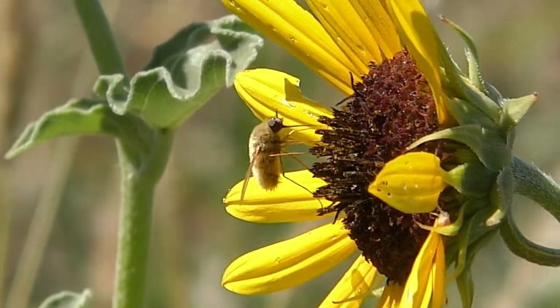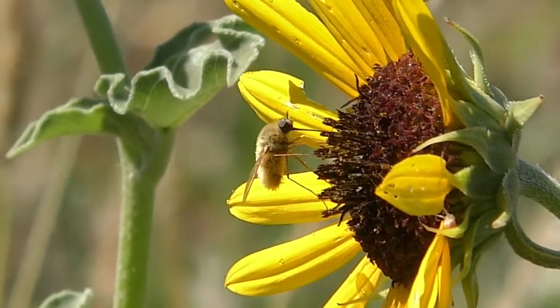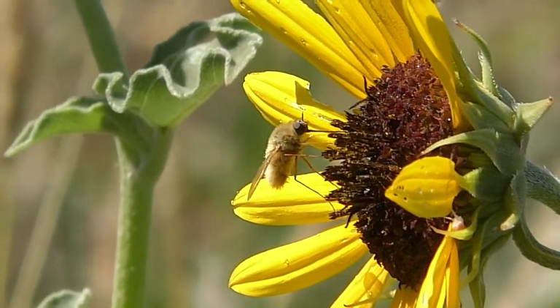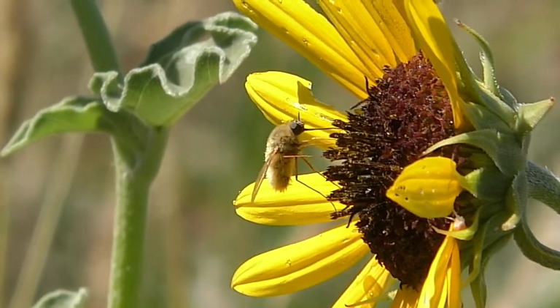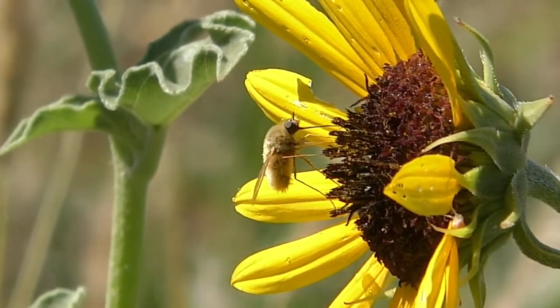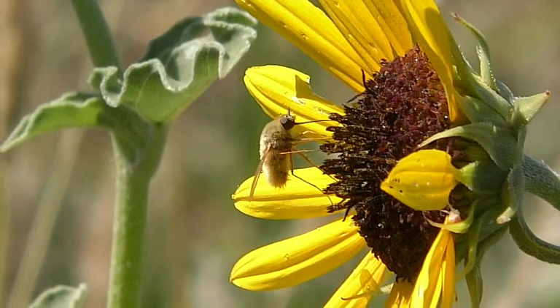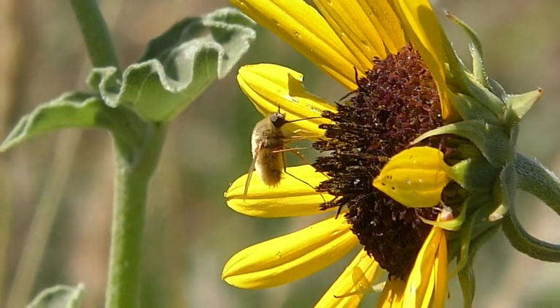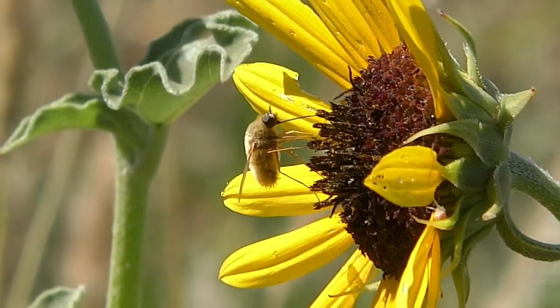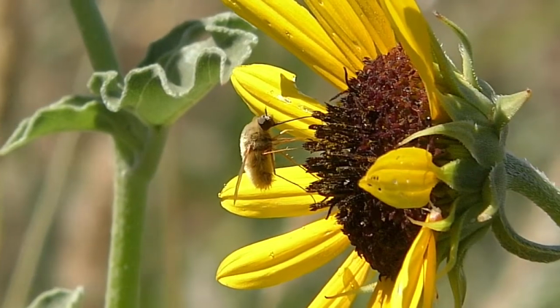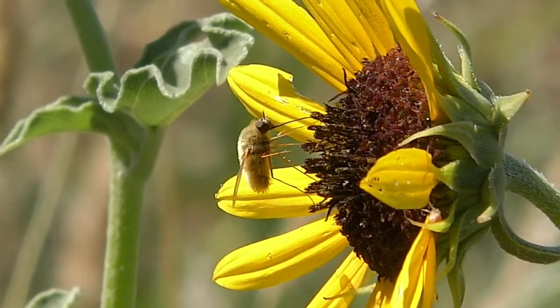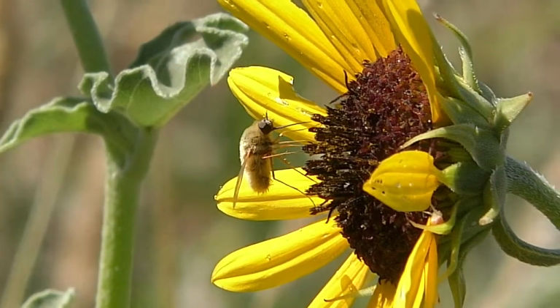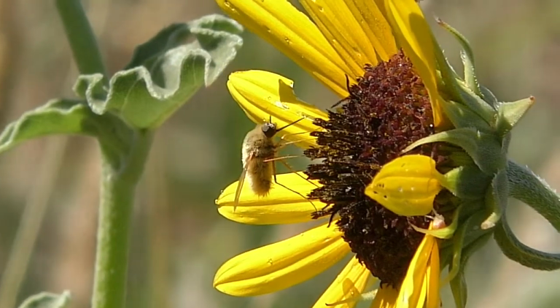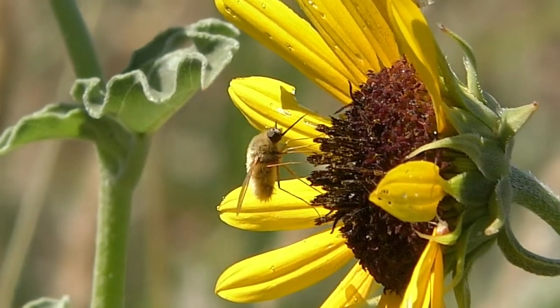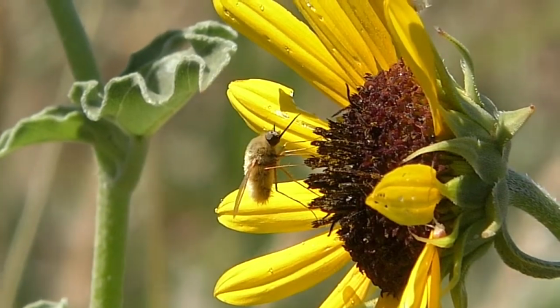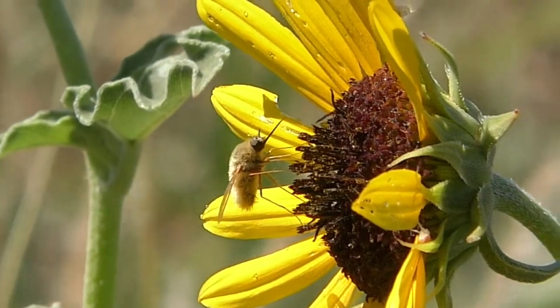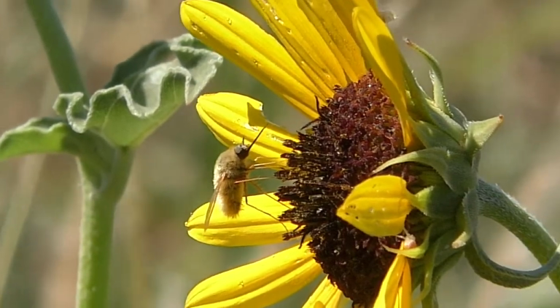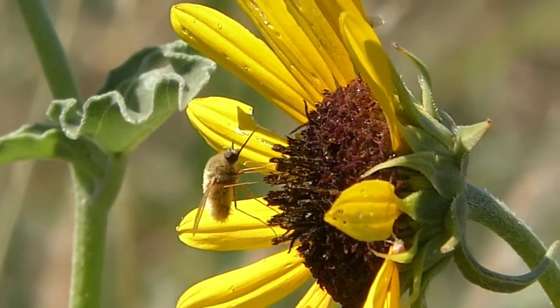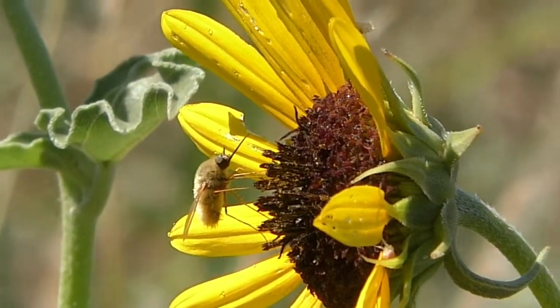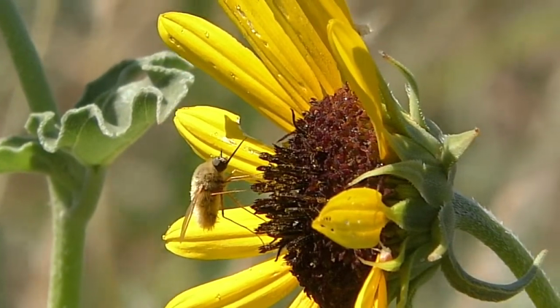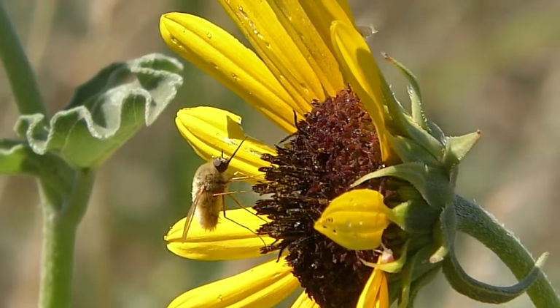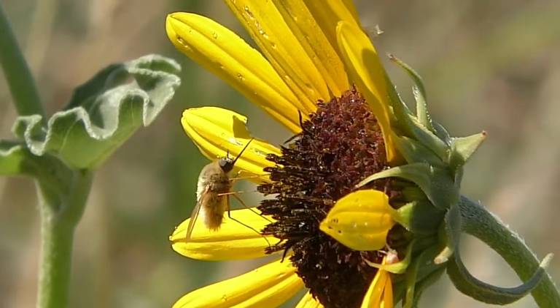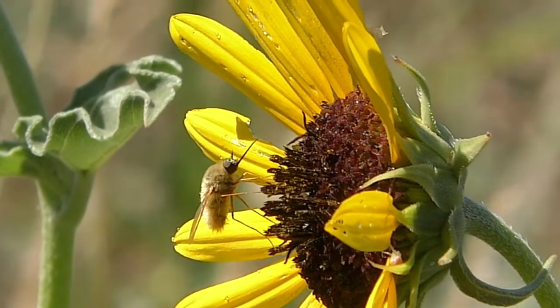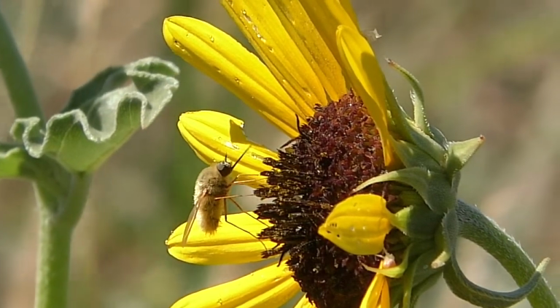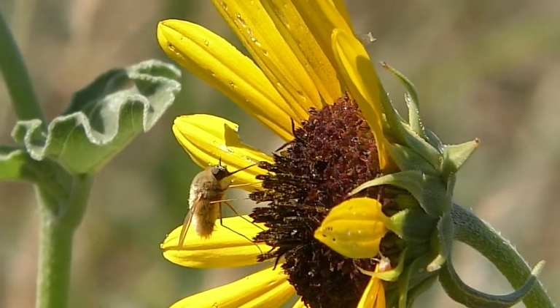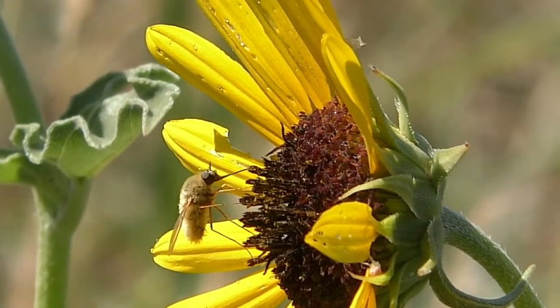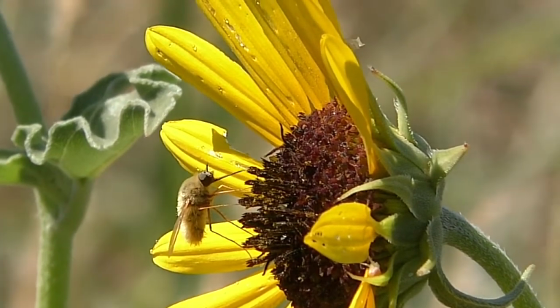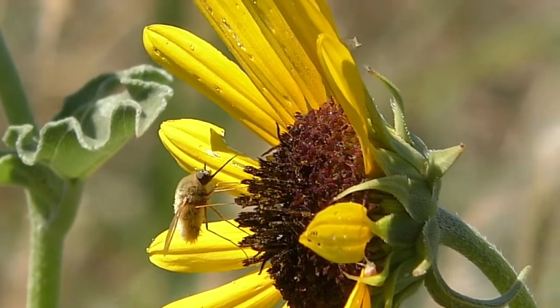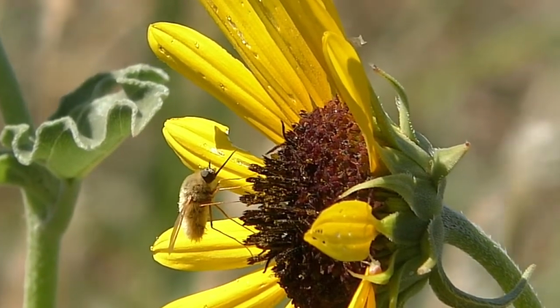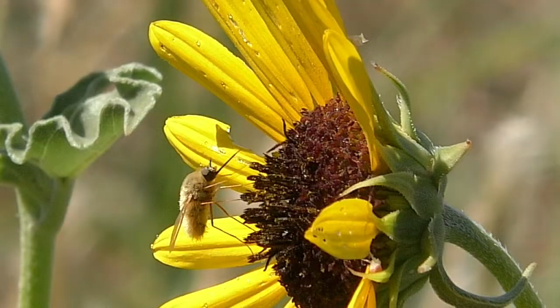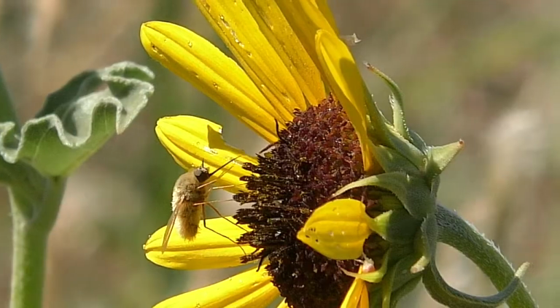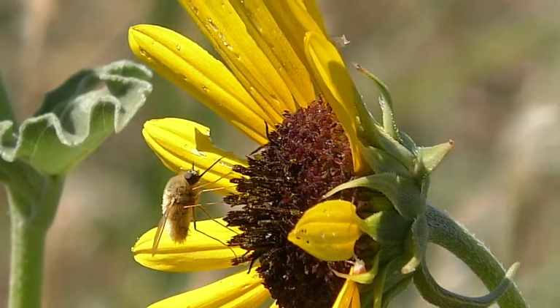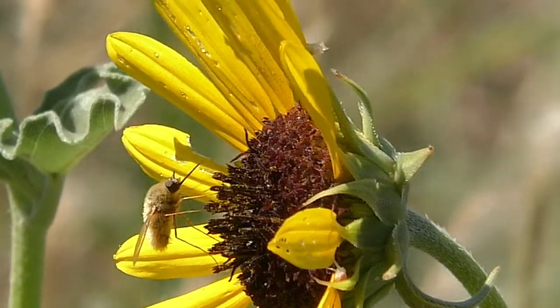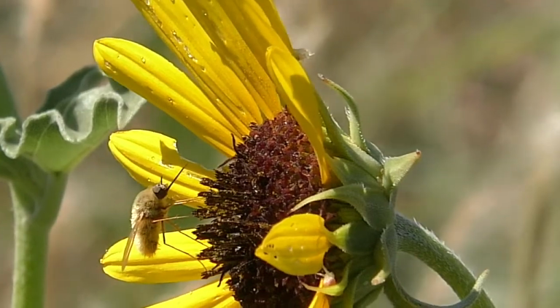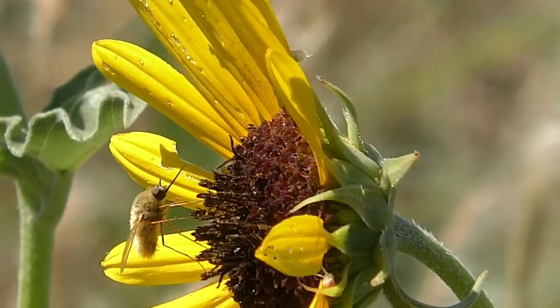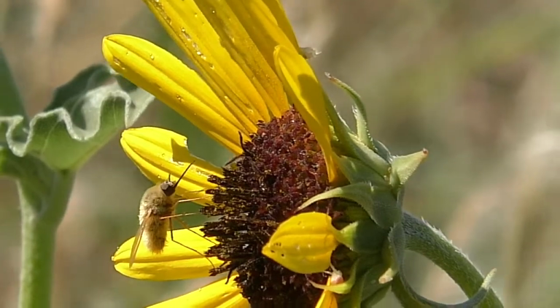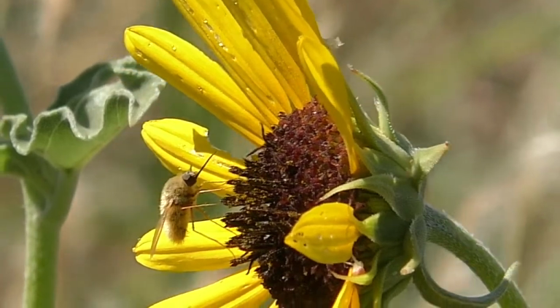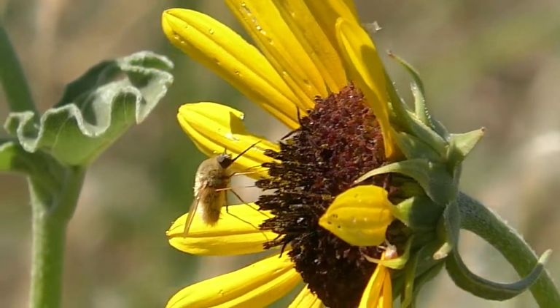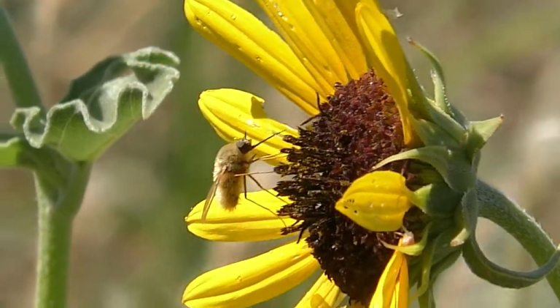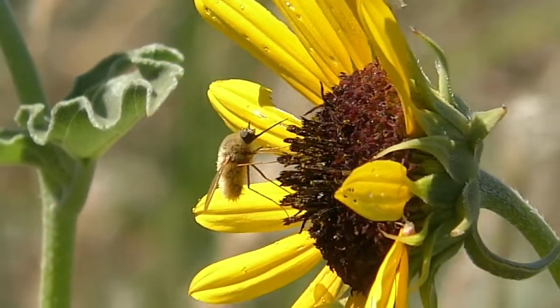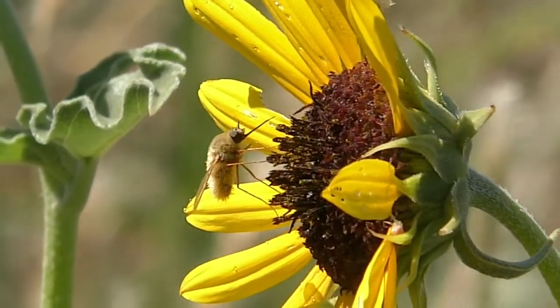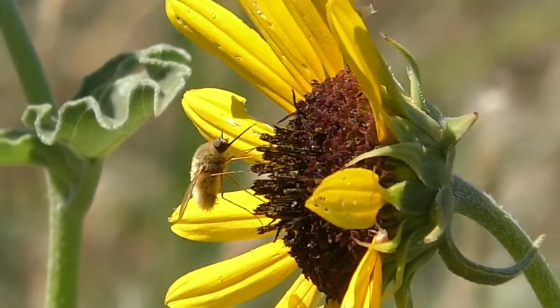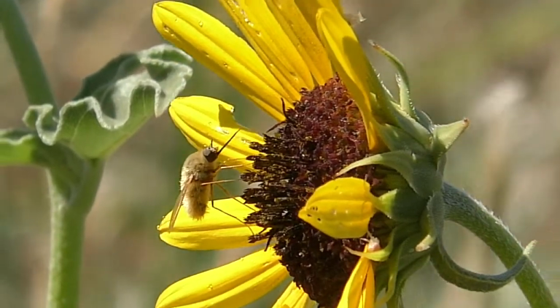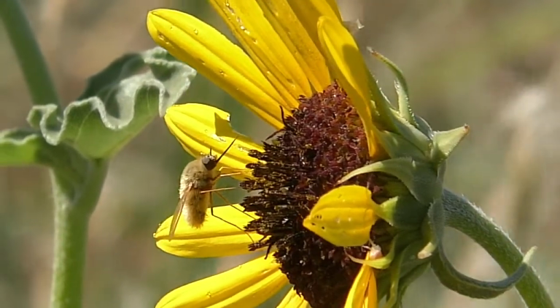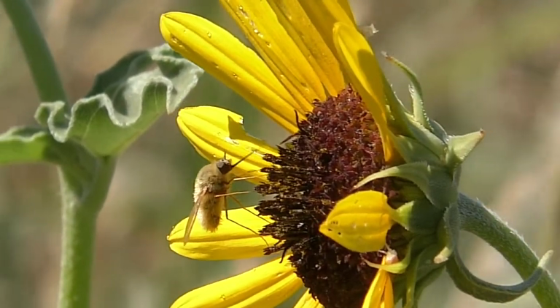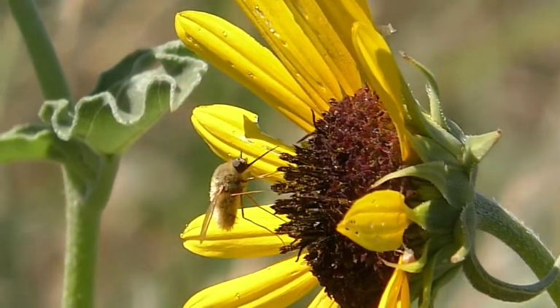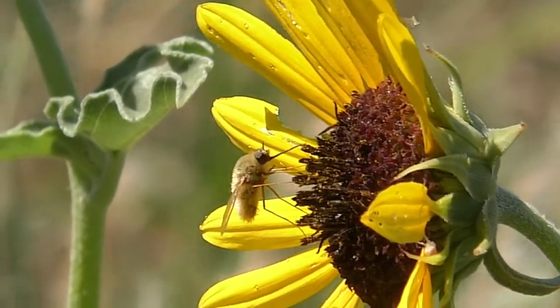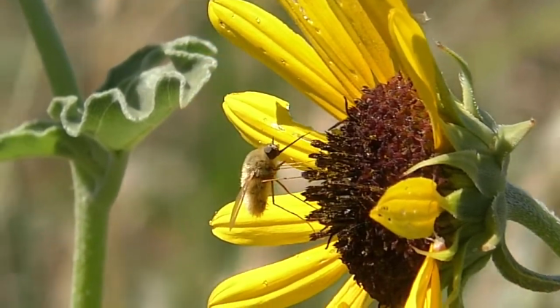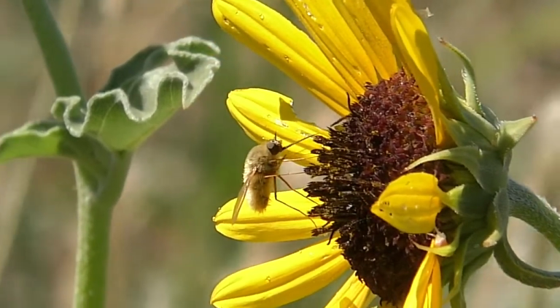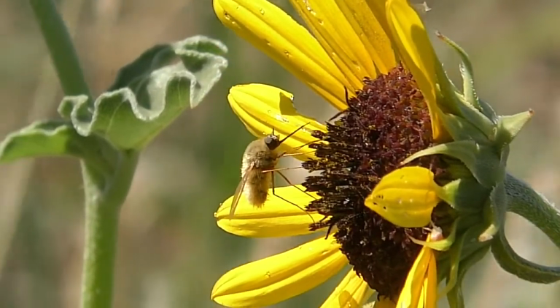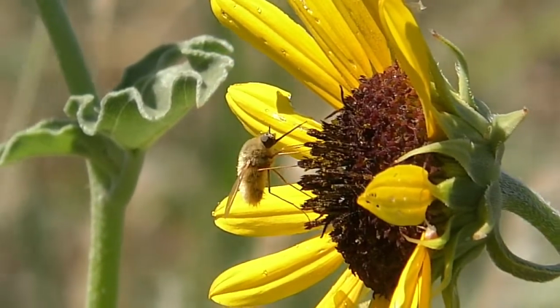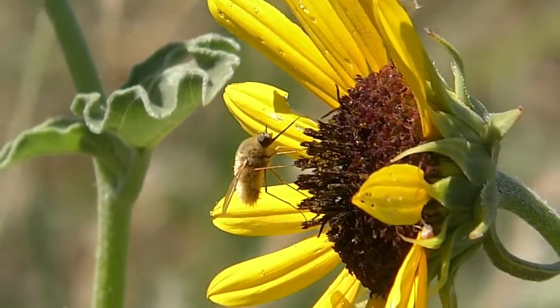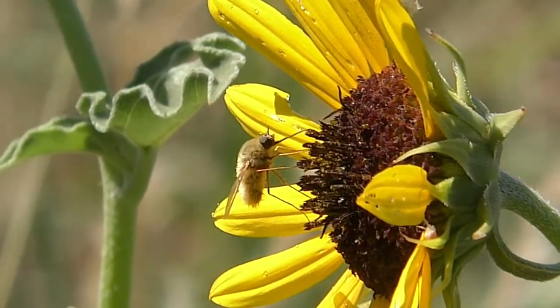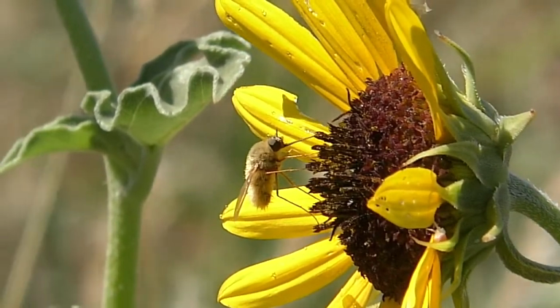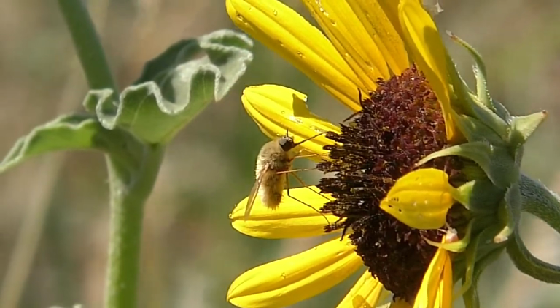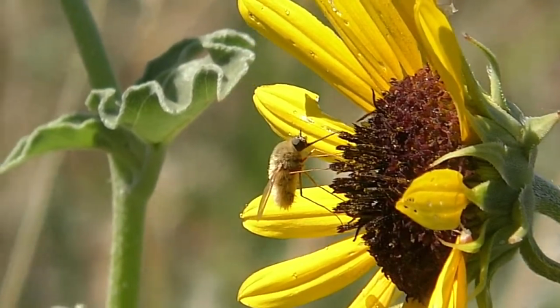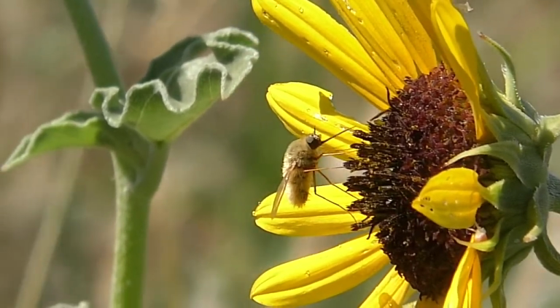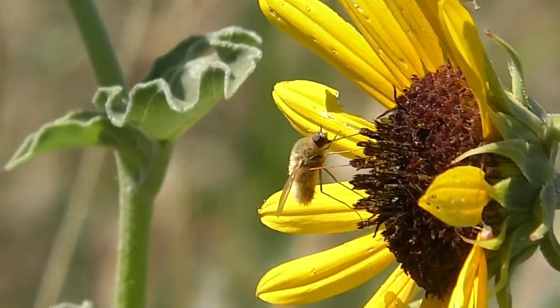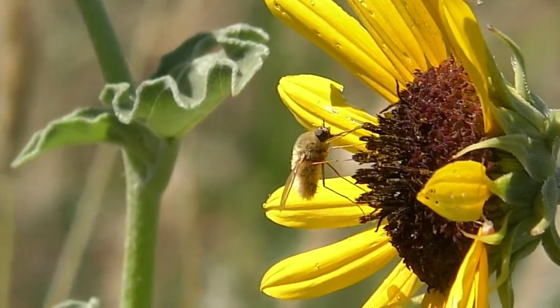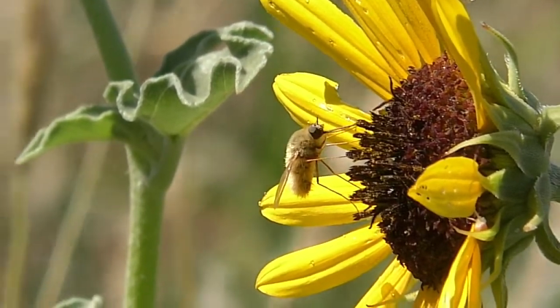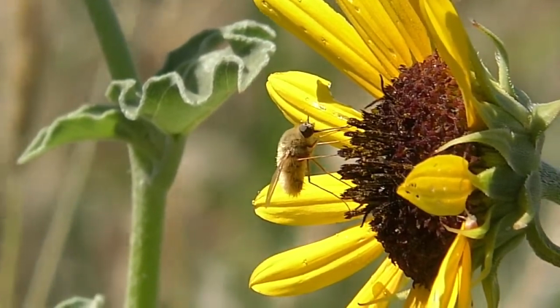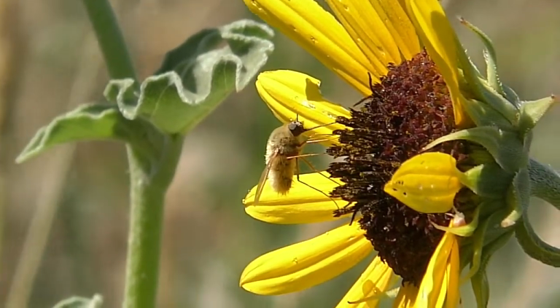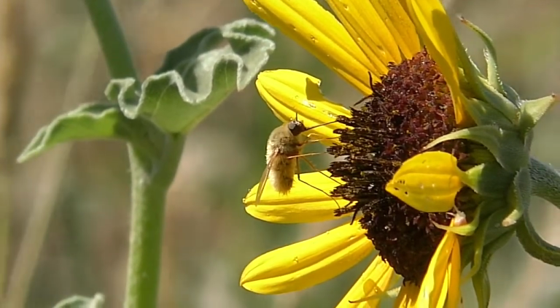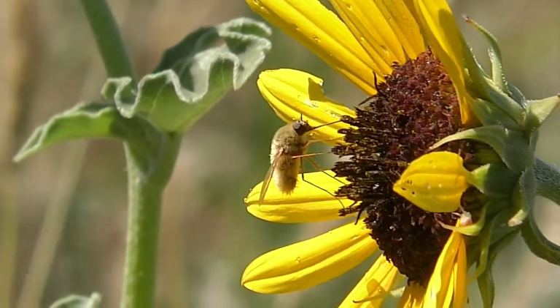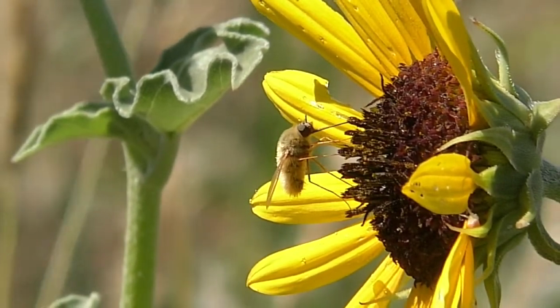Bee flies. They're a fixture of late summer. I'm Mike Blair in the Kansas Outdoors.